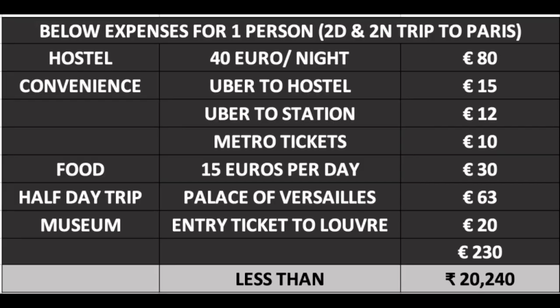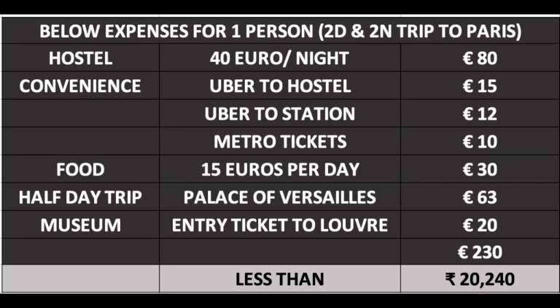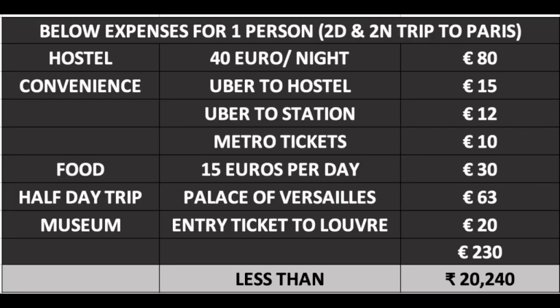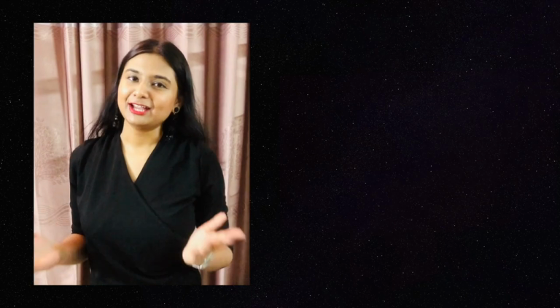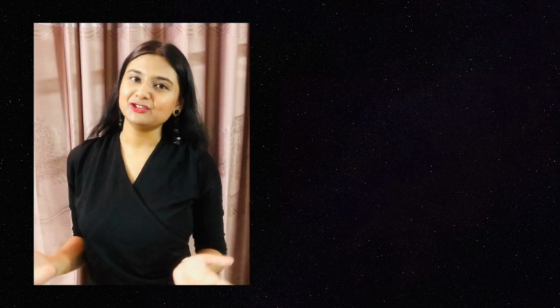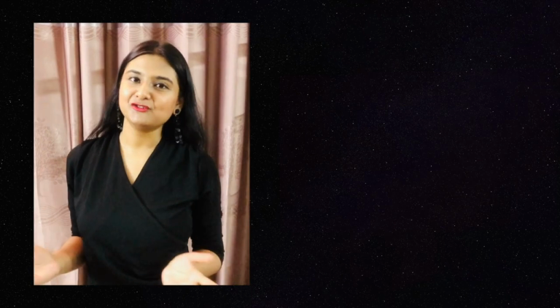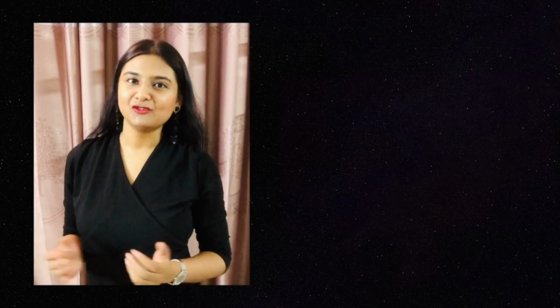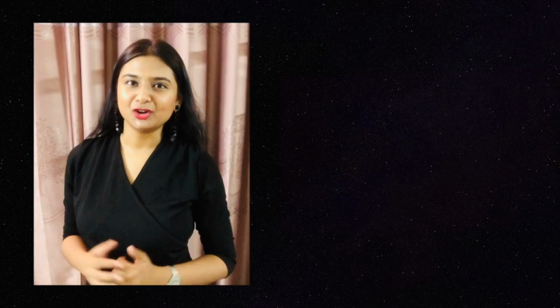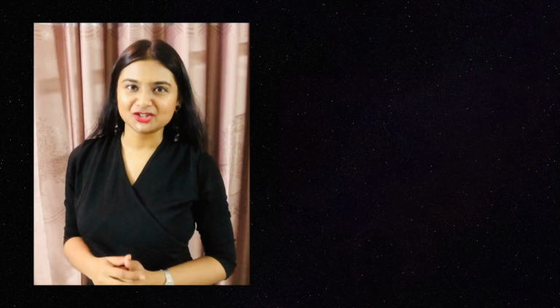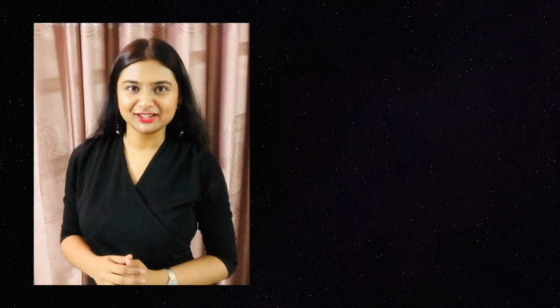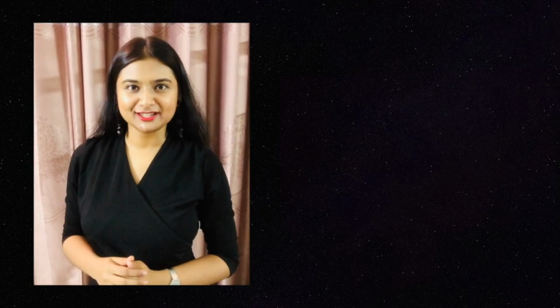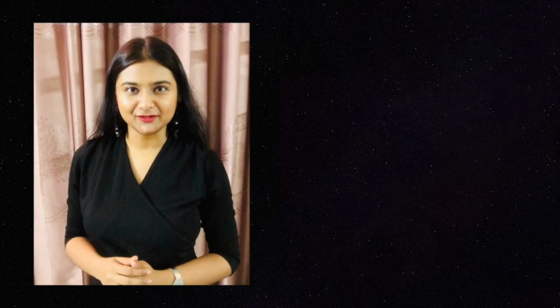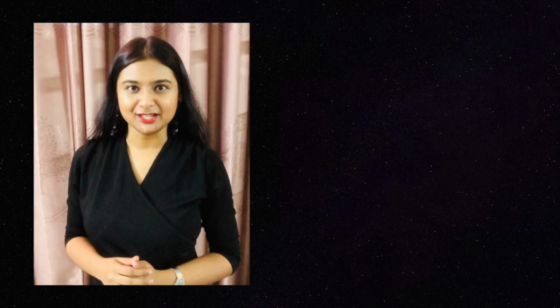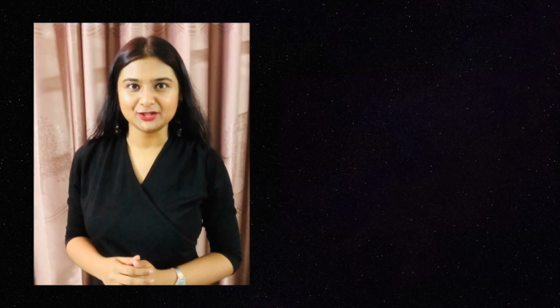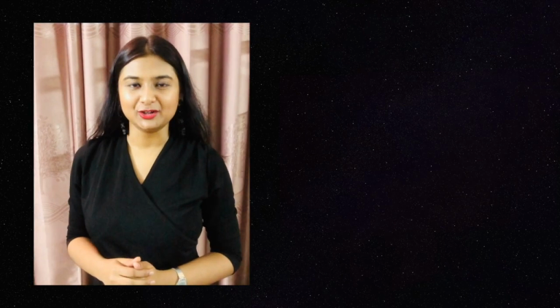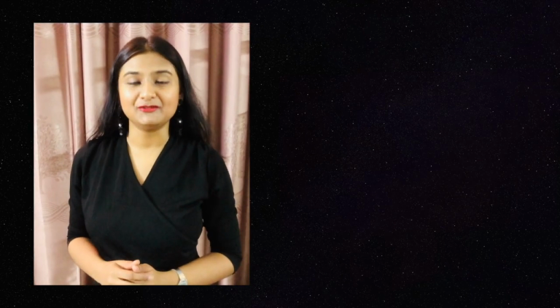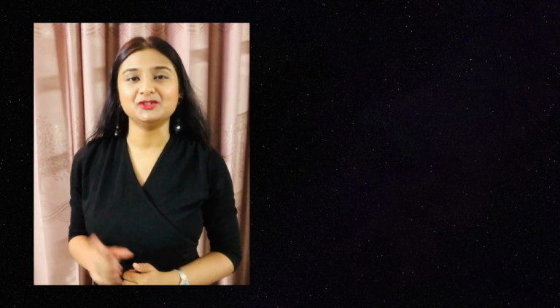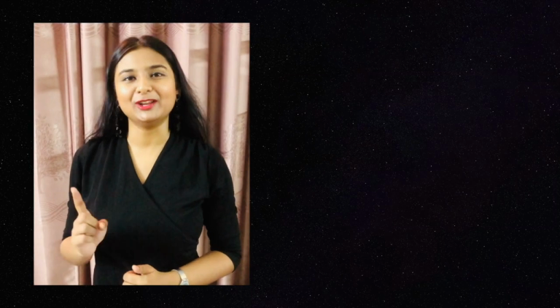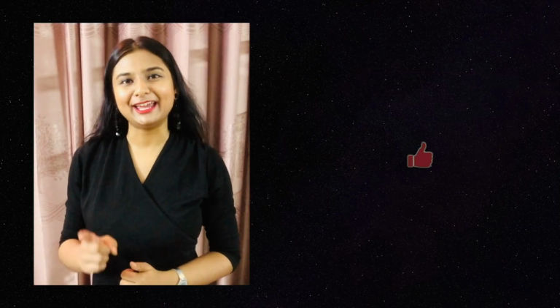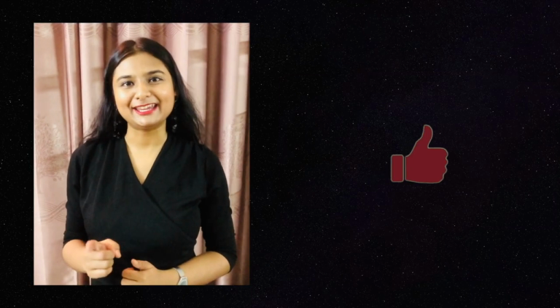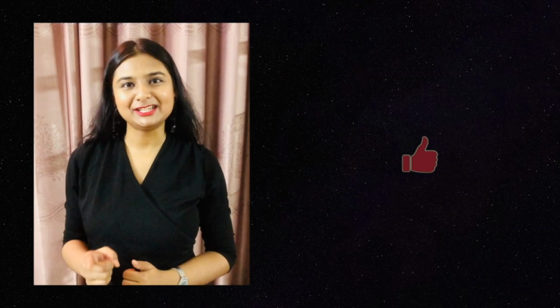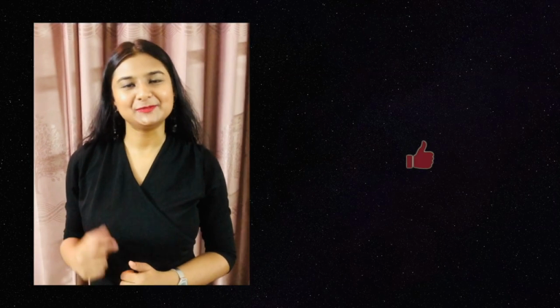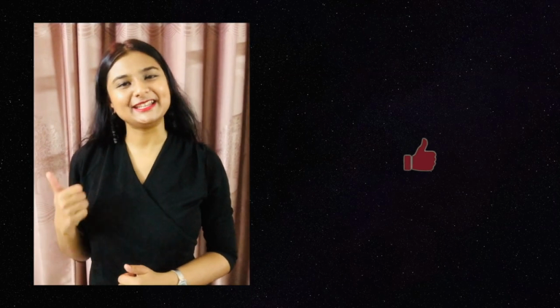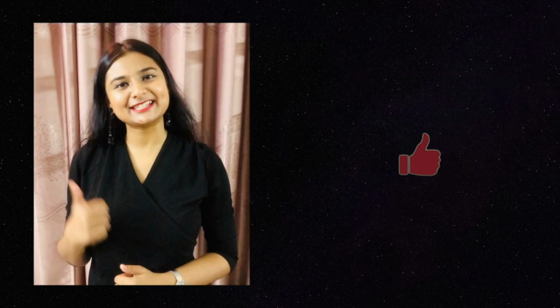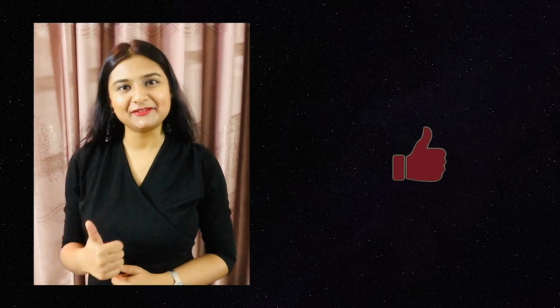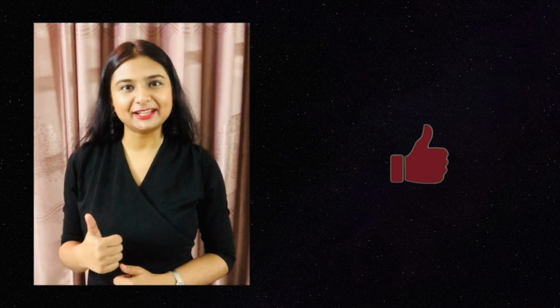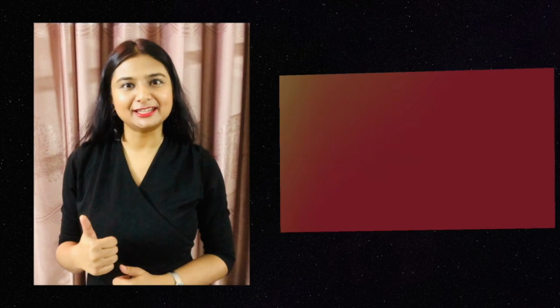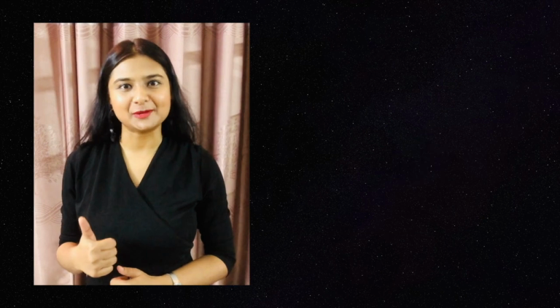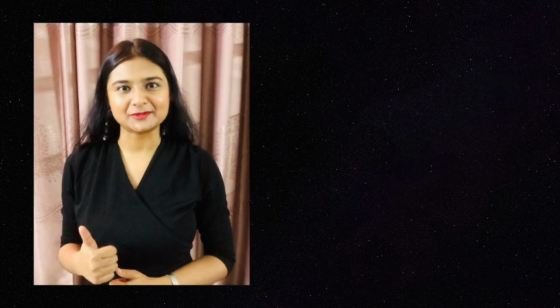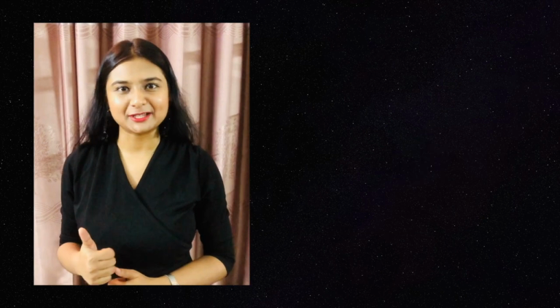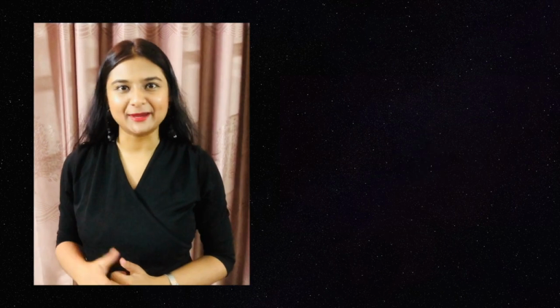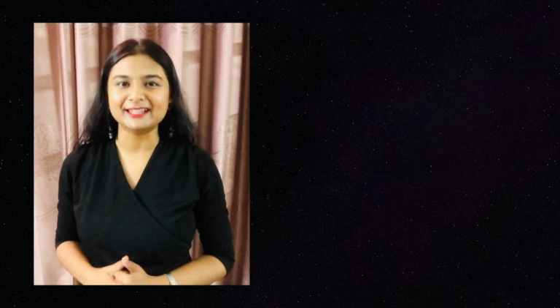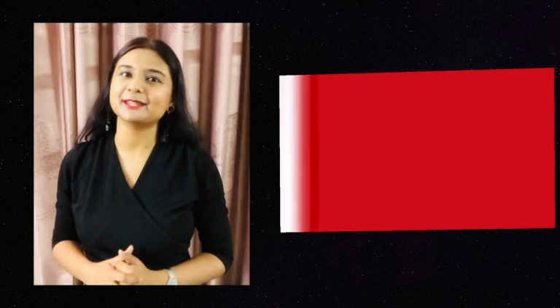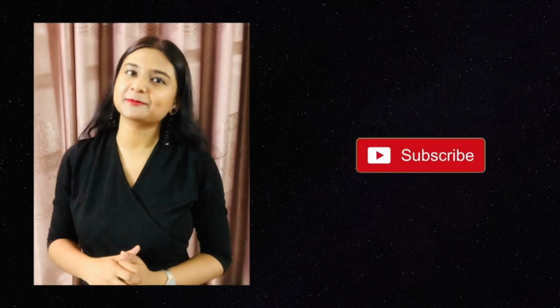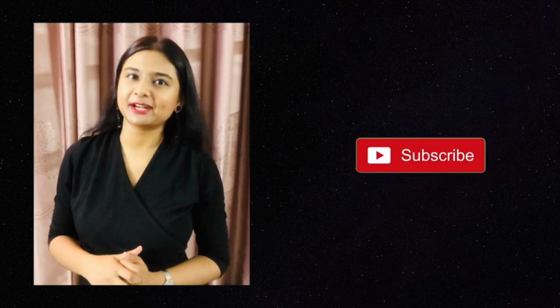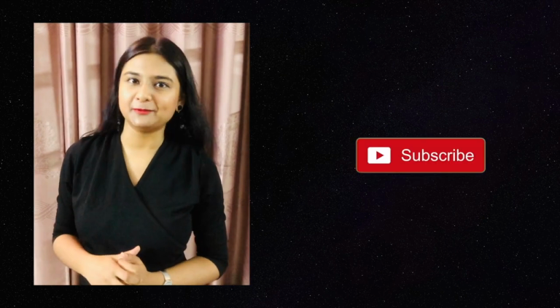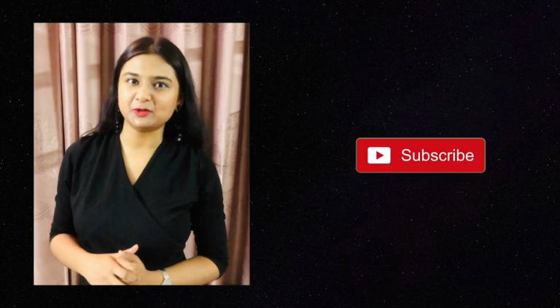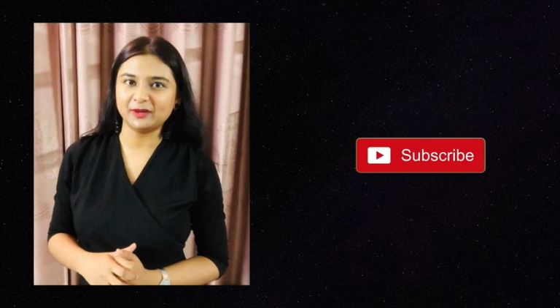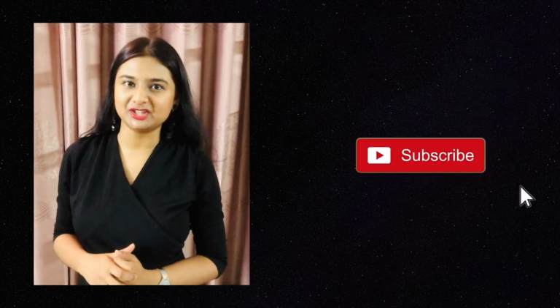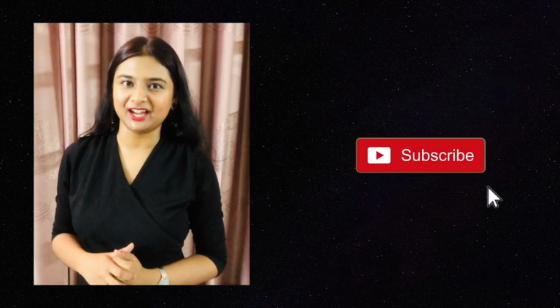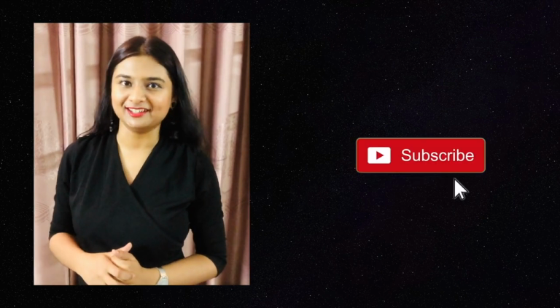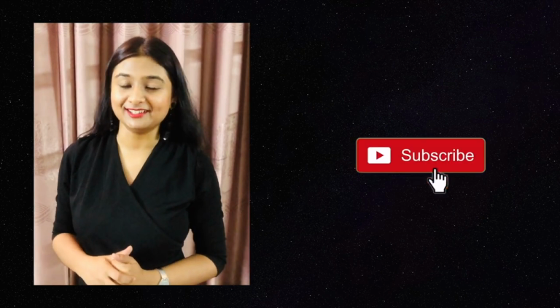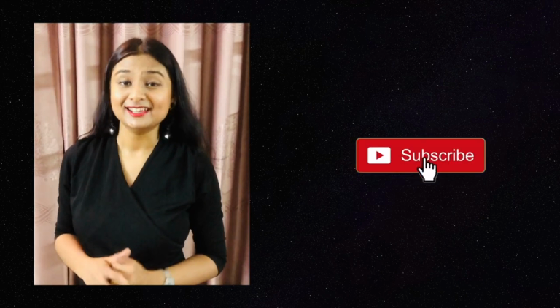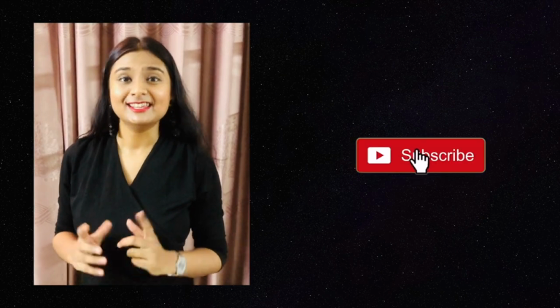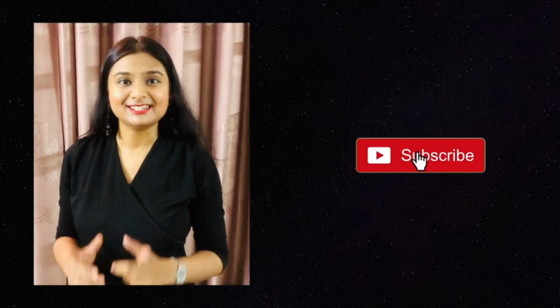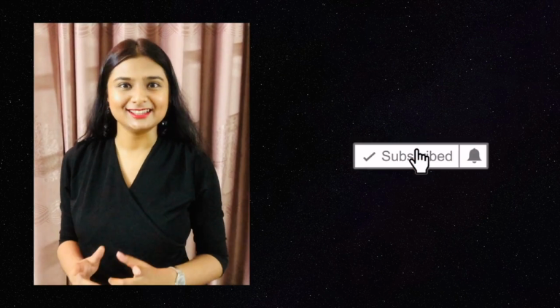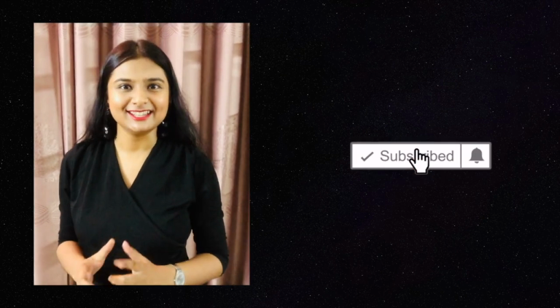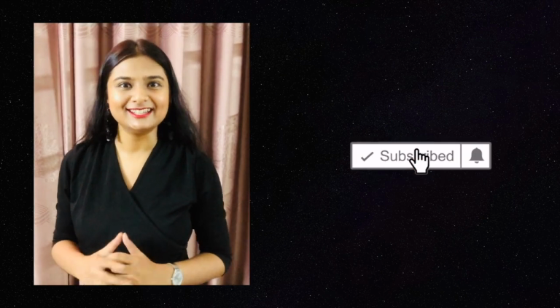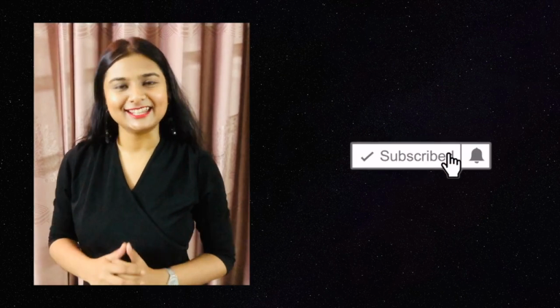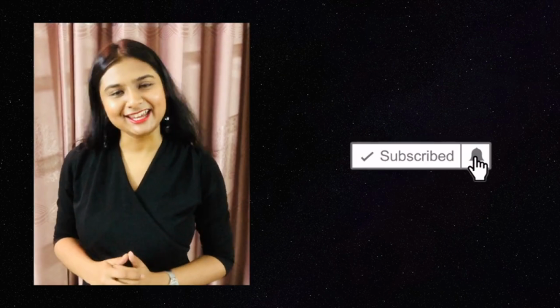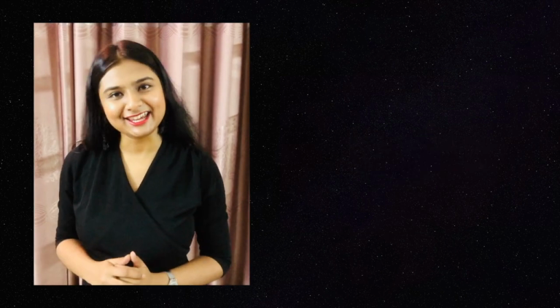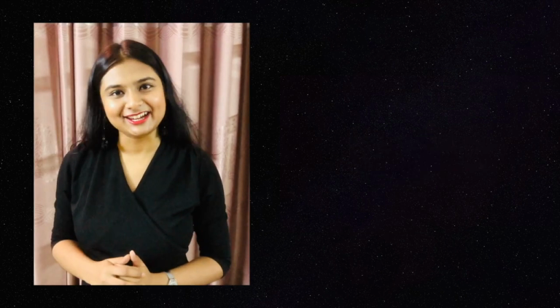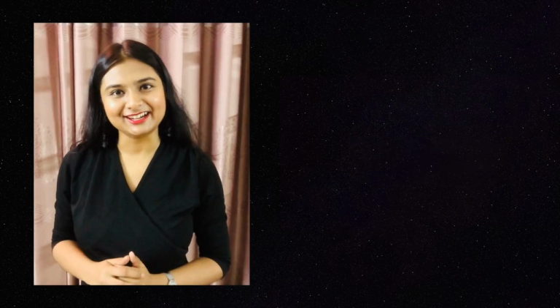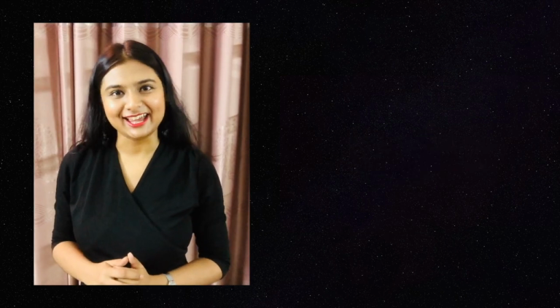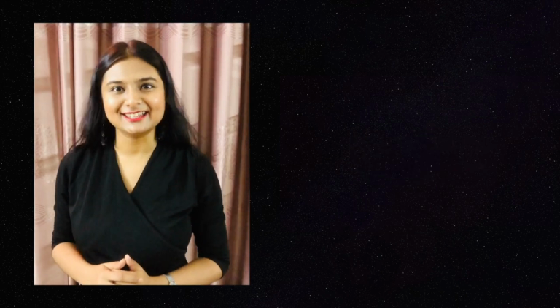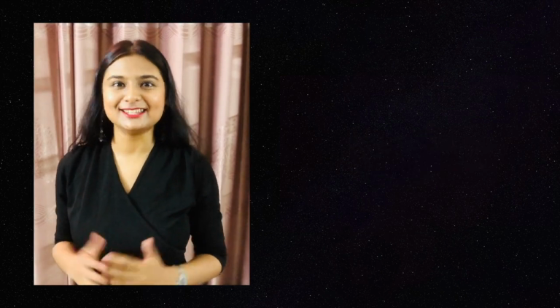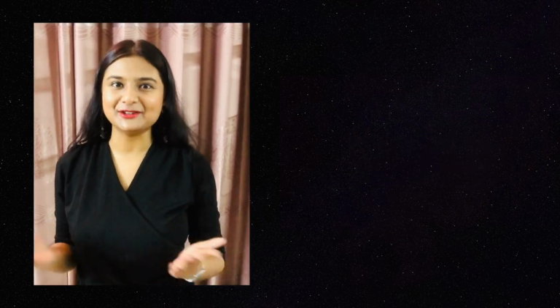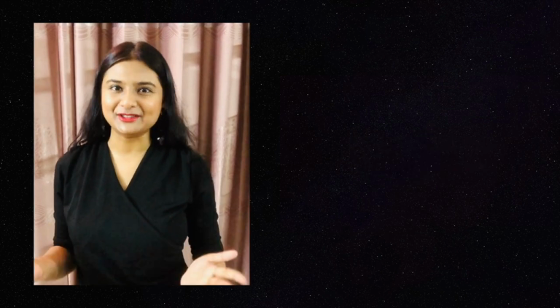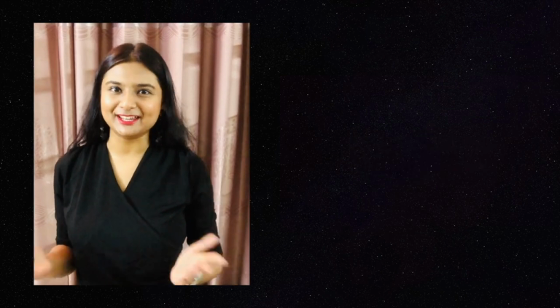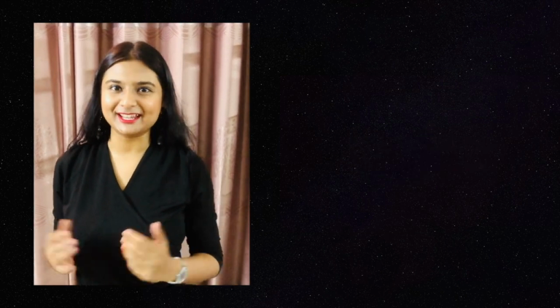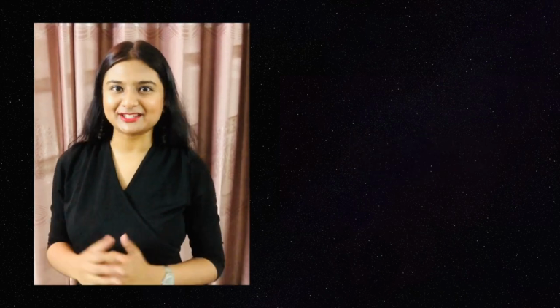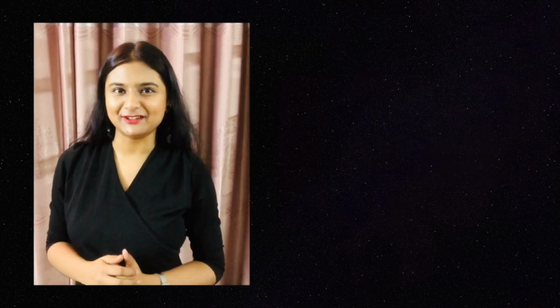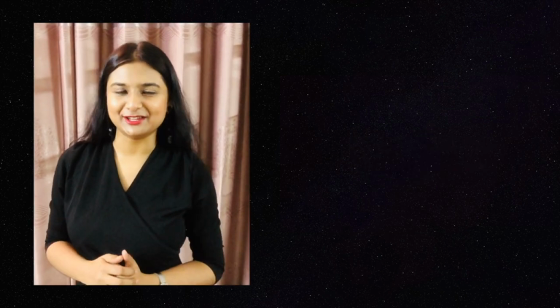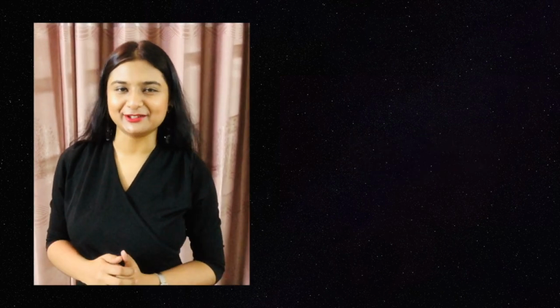Thank you for watching this video. If you liked it, please give it a thumbs up and subscribe to my channel. Till then, take care and see you in the next video.